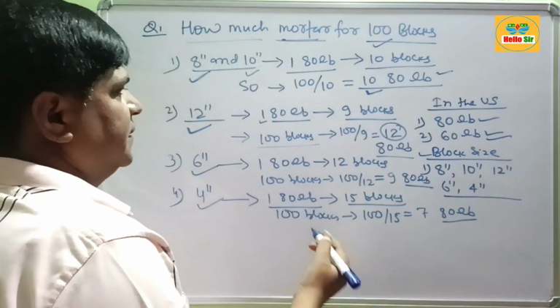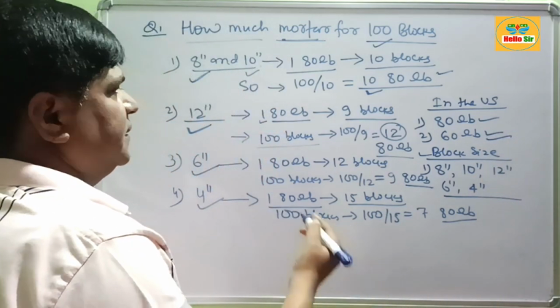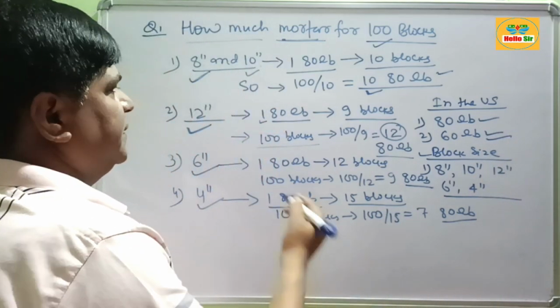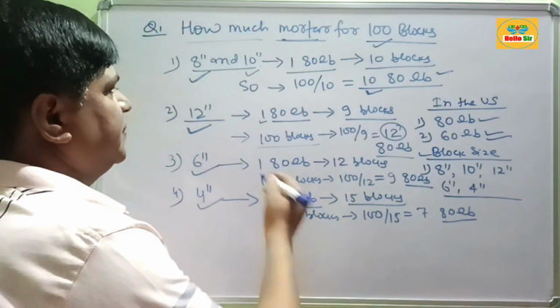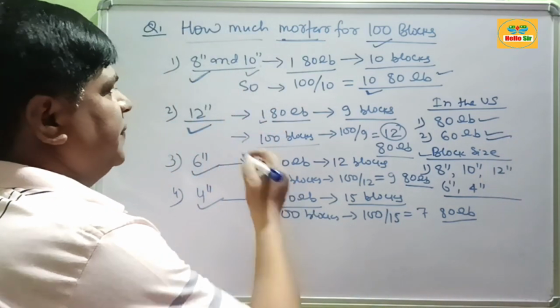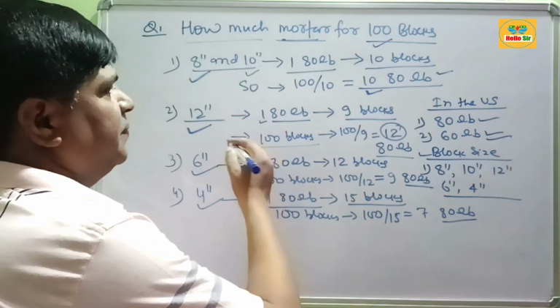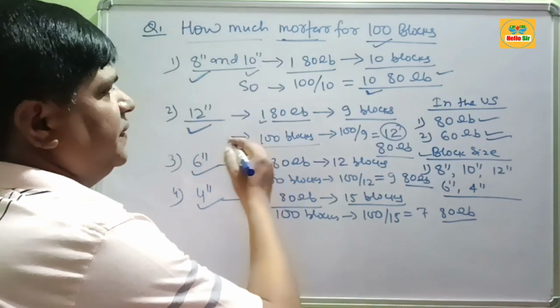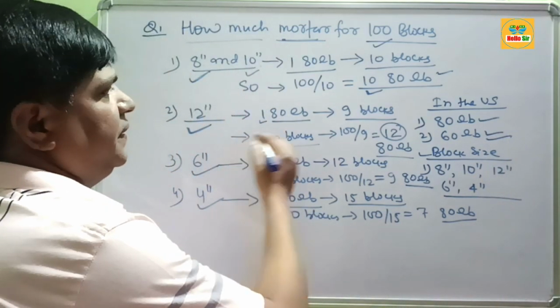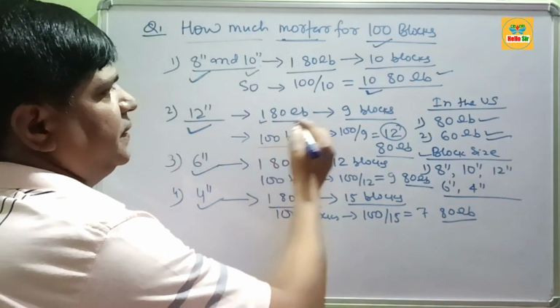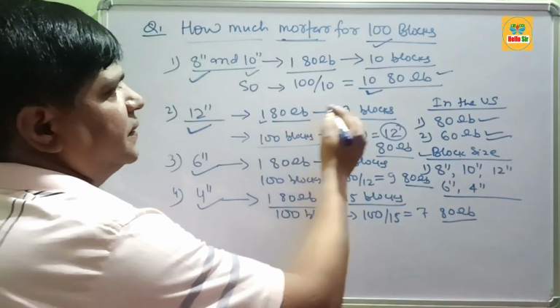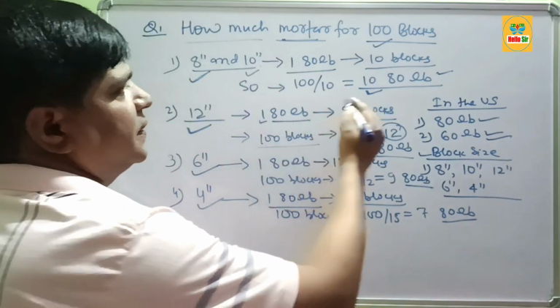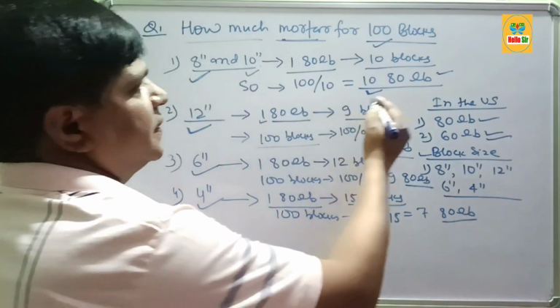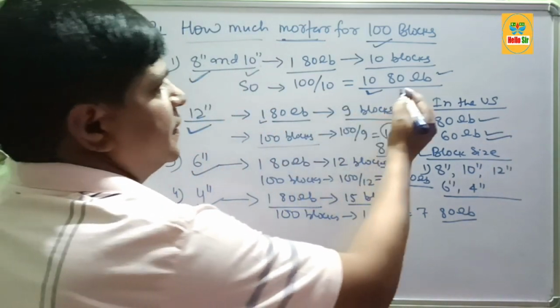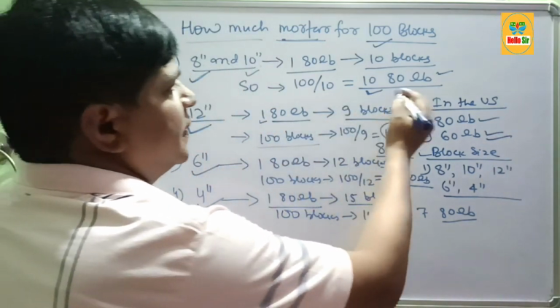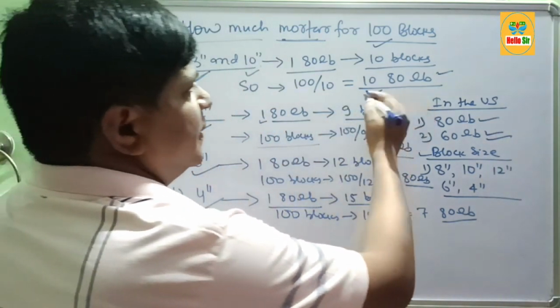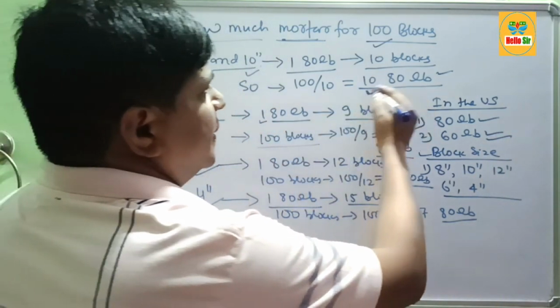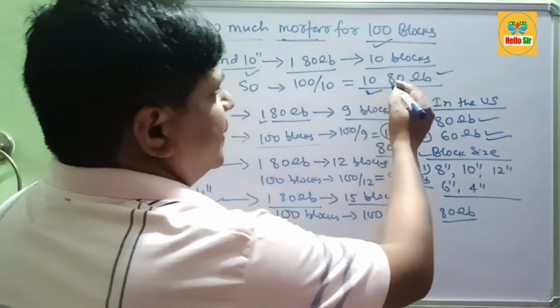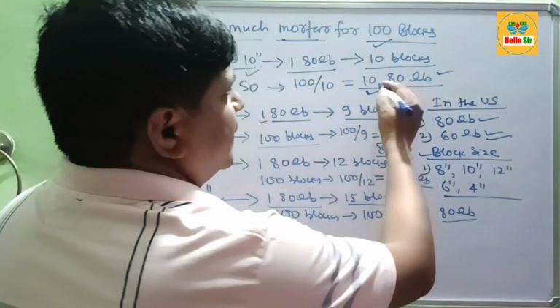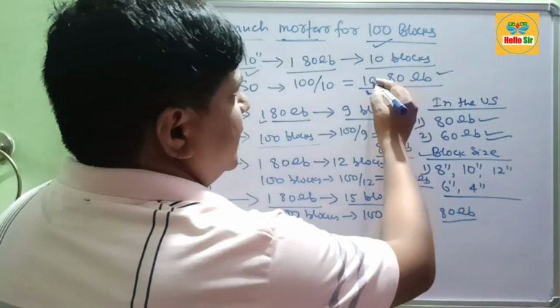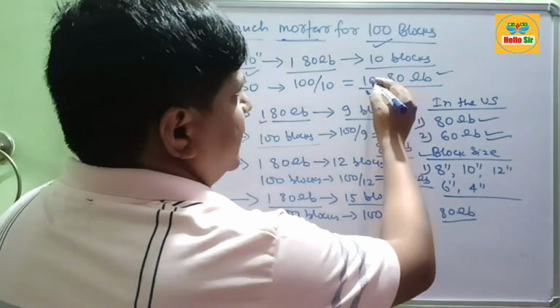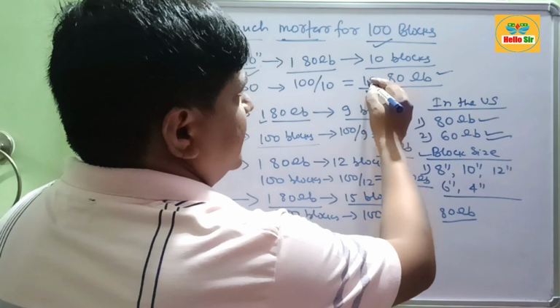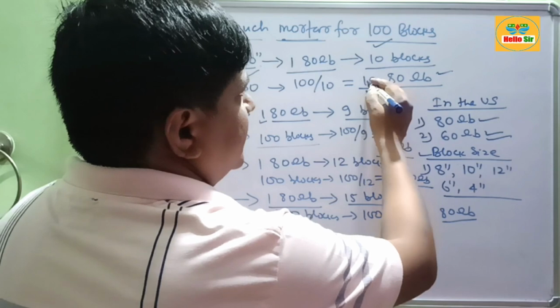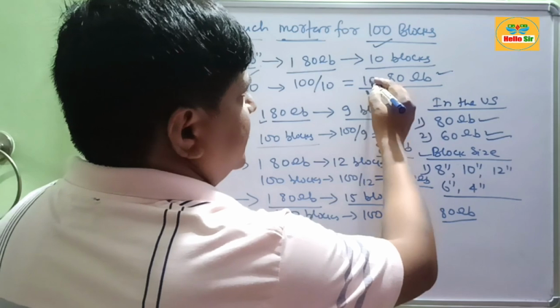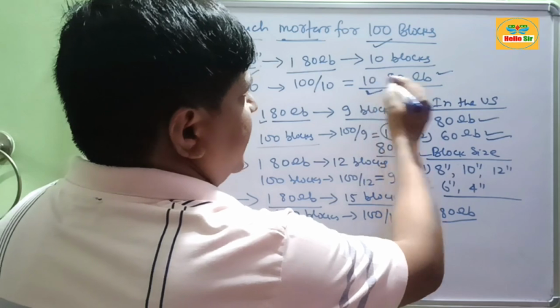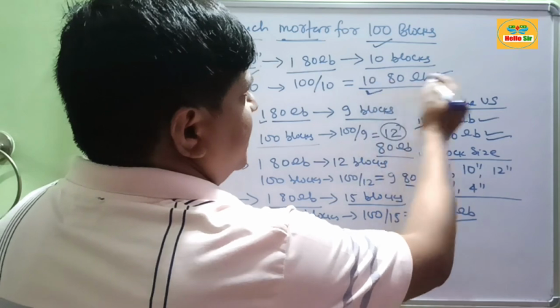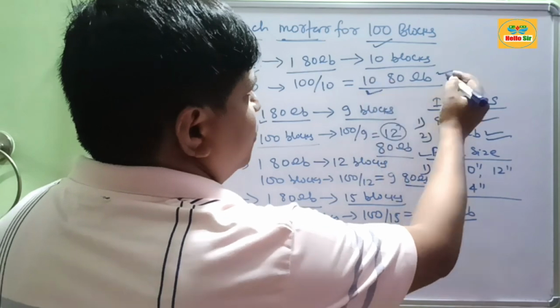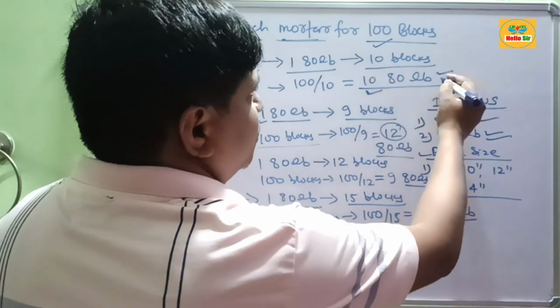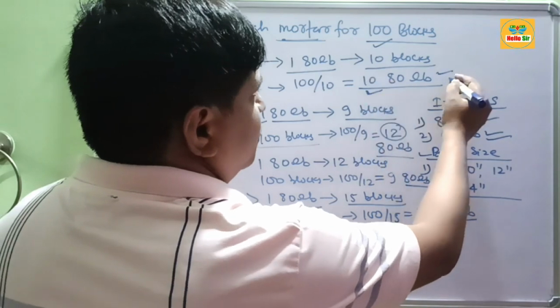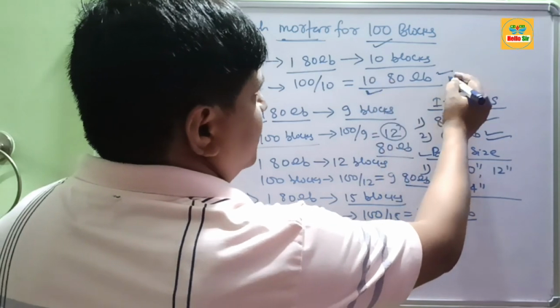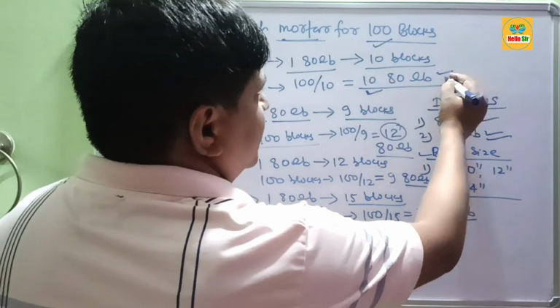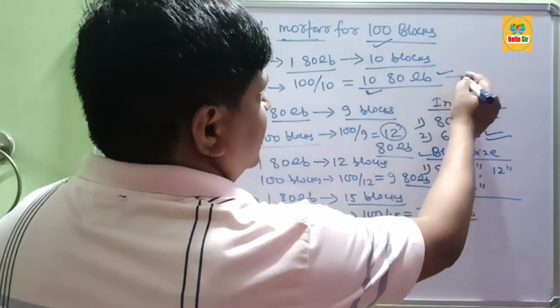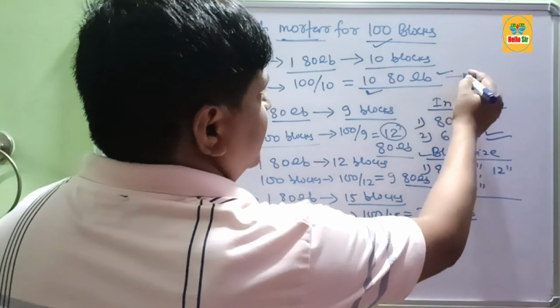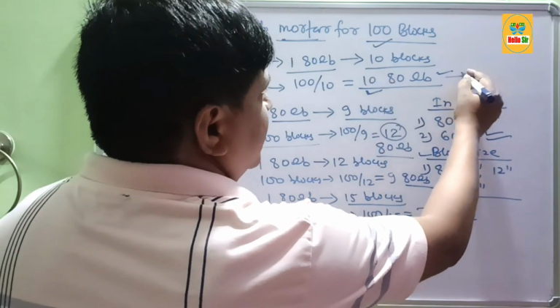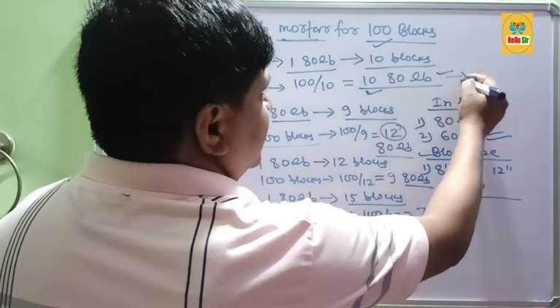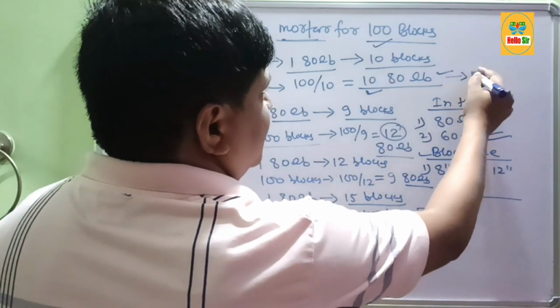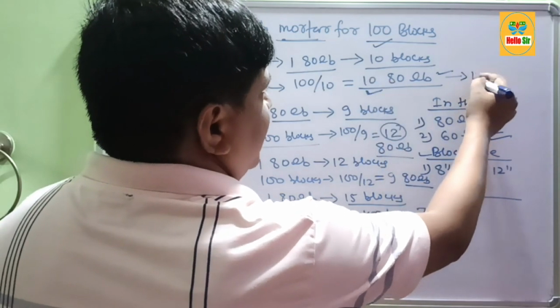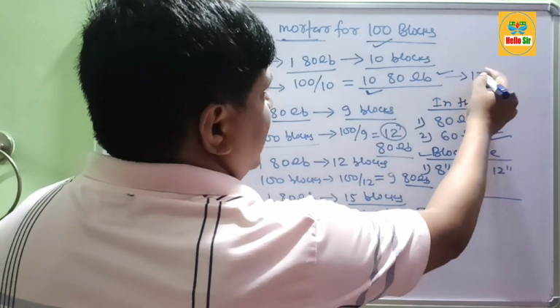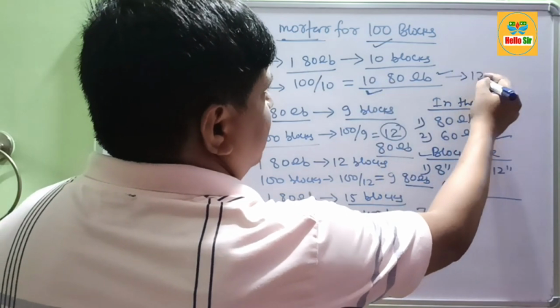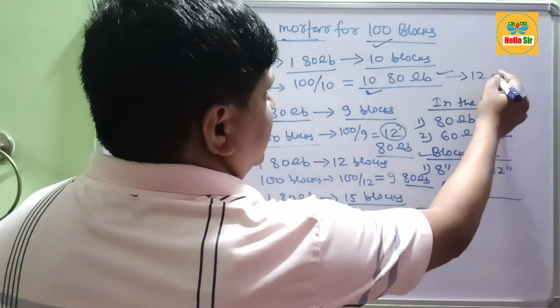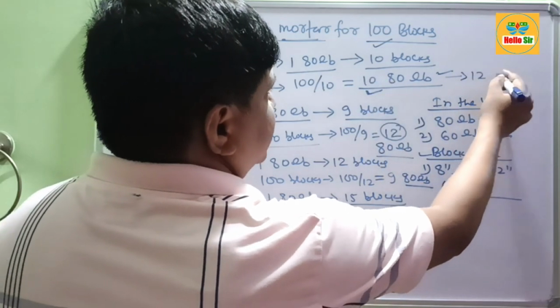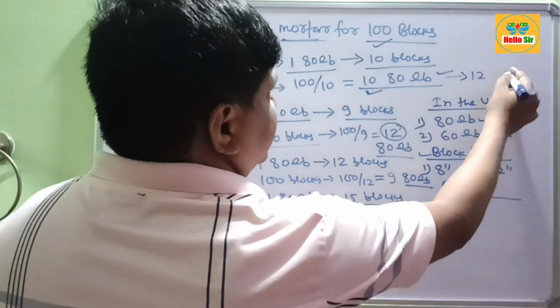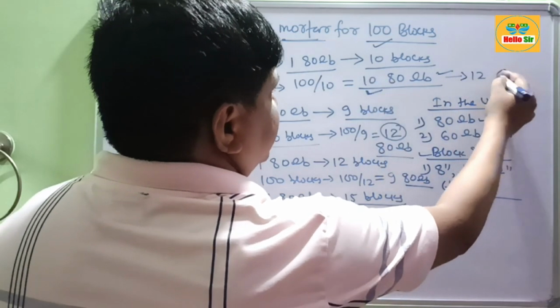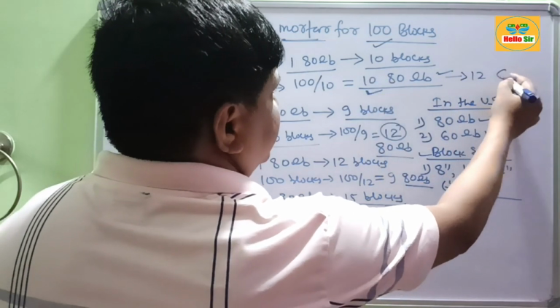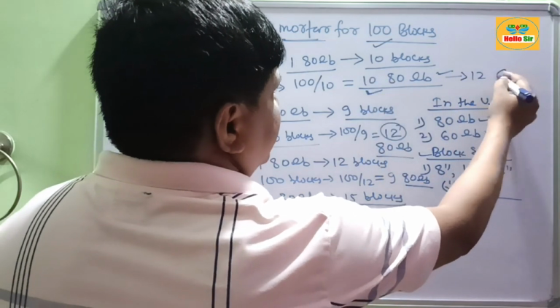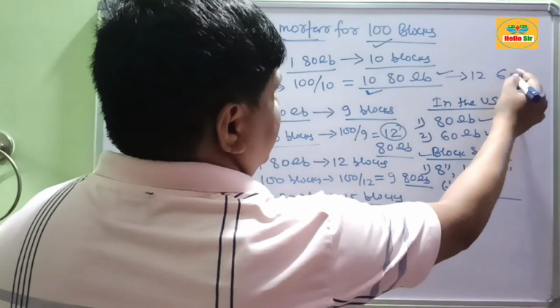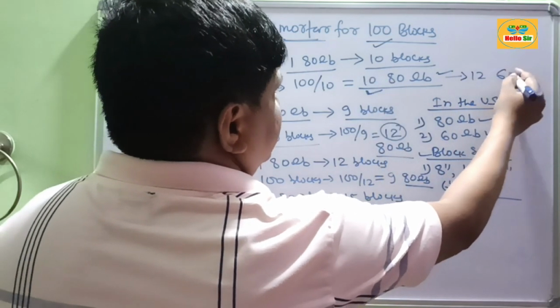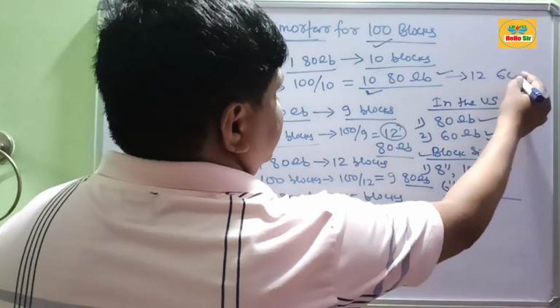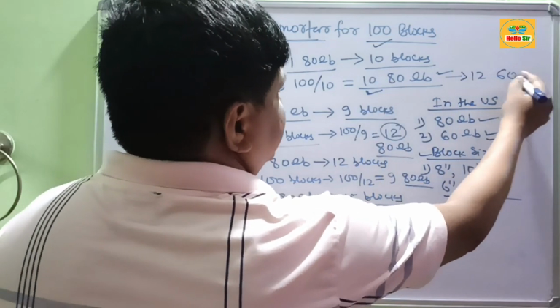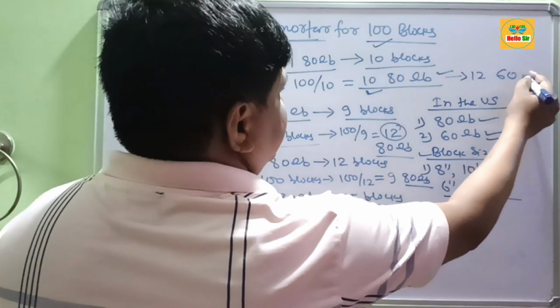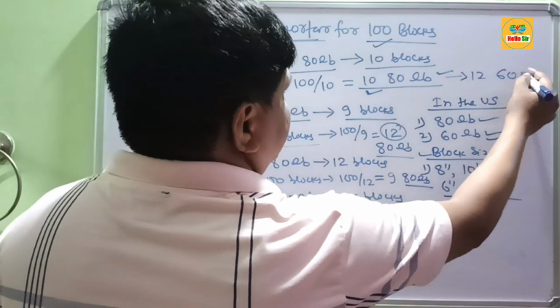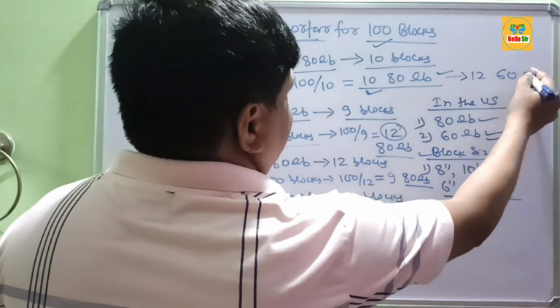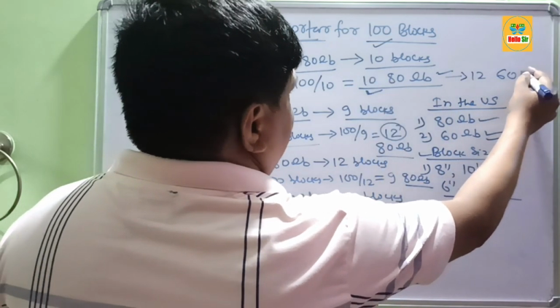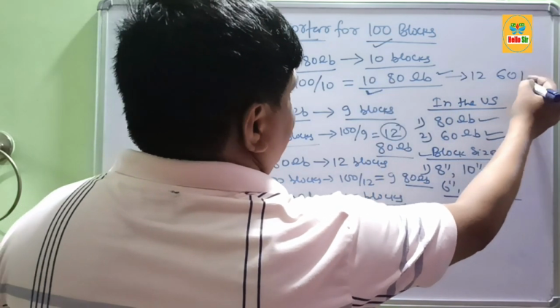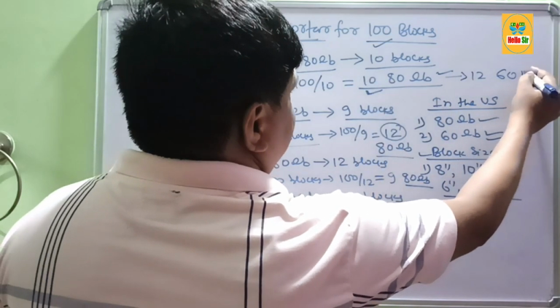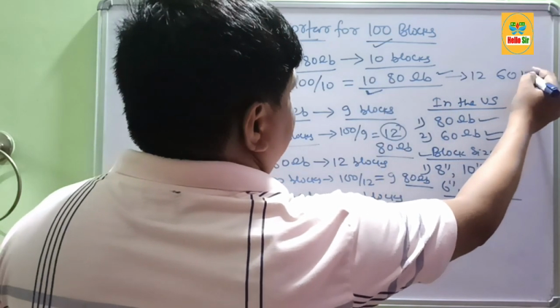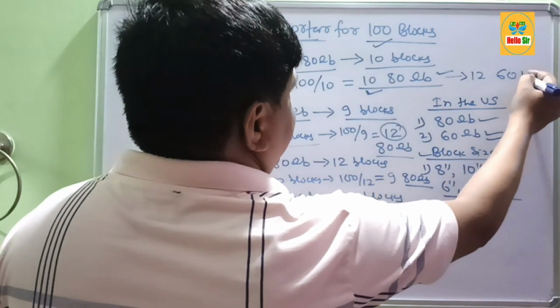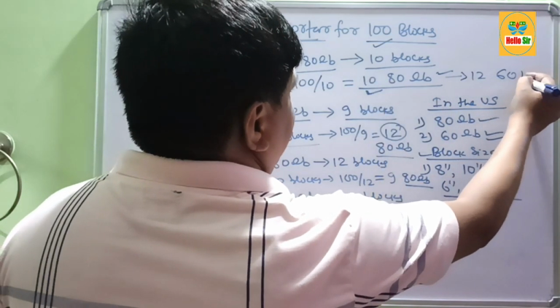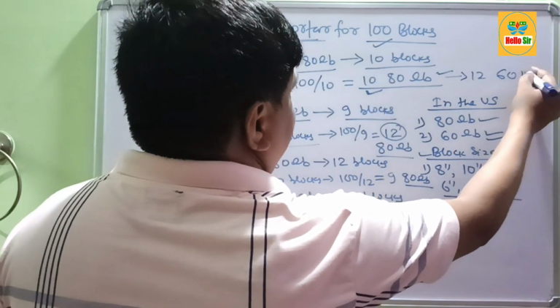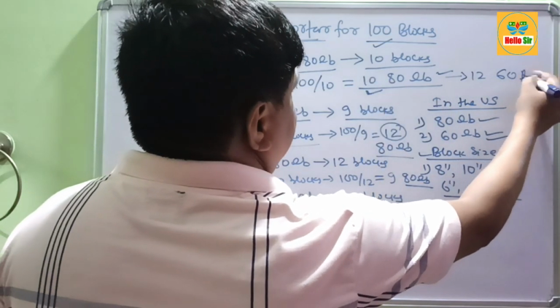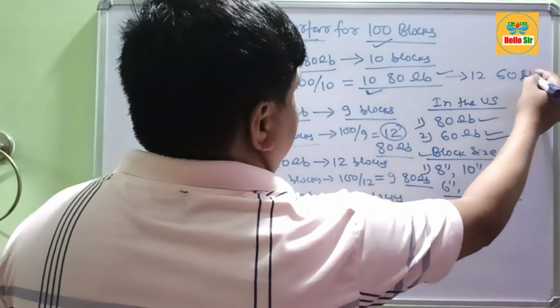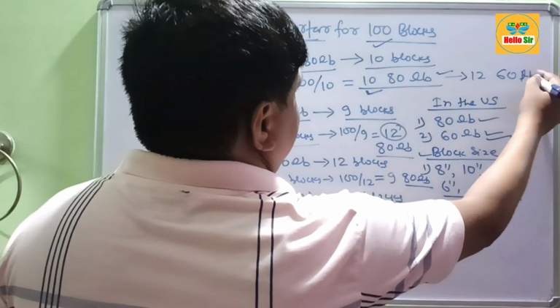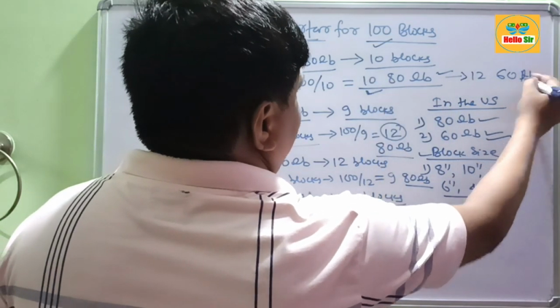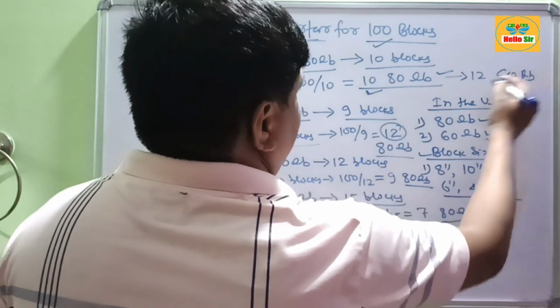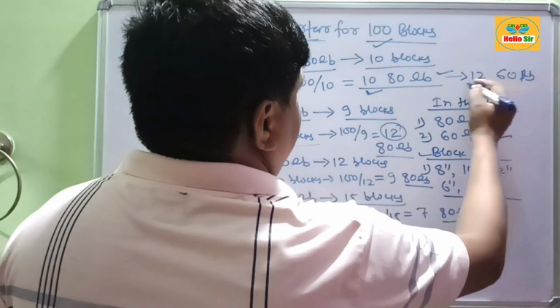If you want to calculate using 60 lb bags of mortar, it may be about 10 to 12 bags of 60 lb mortar.